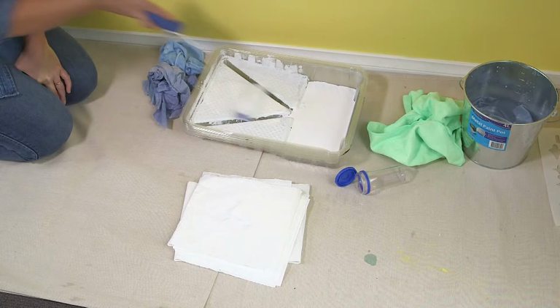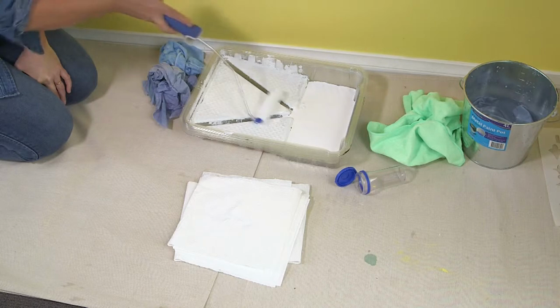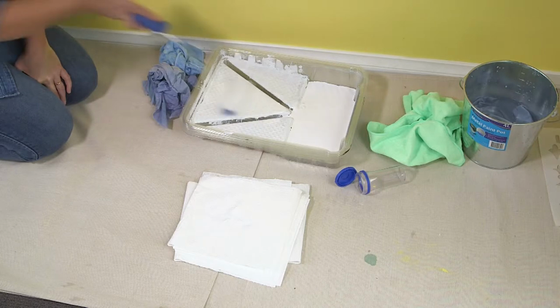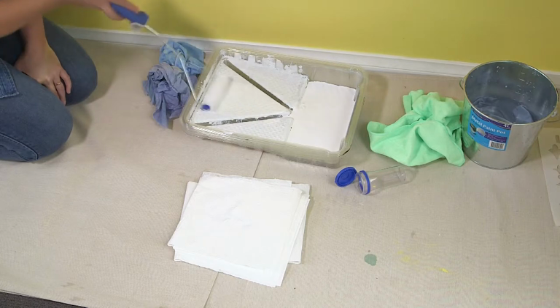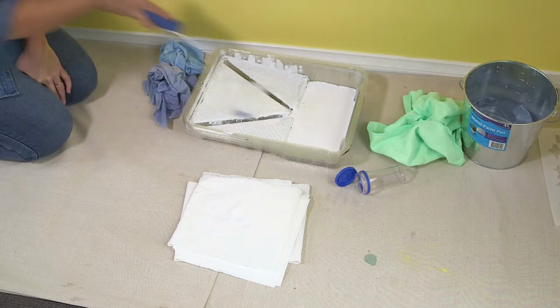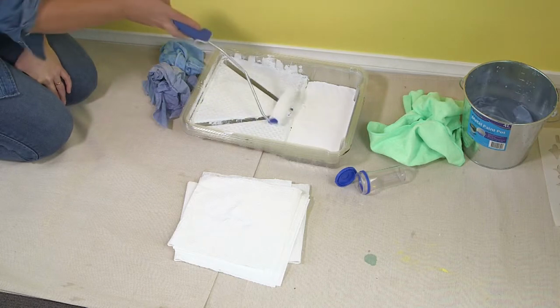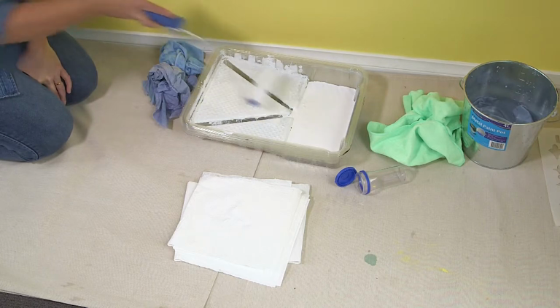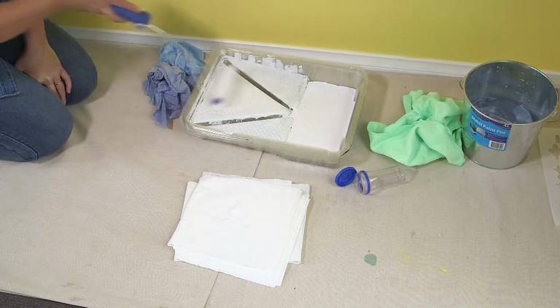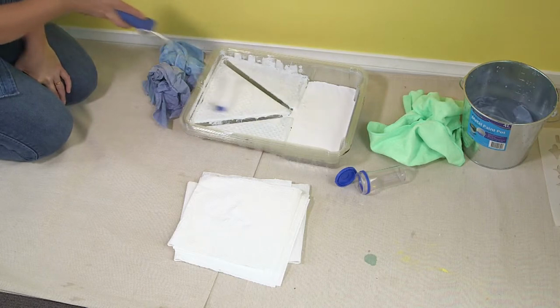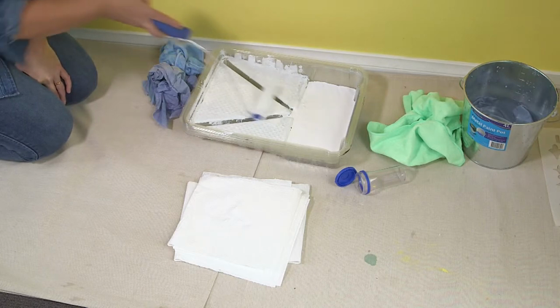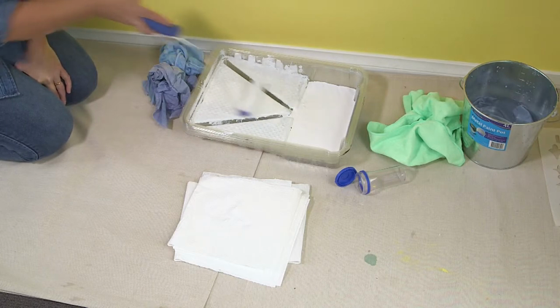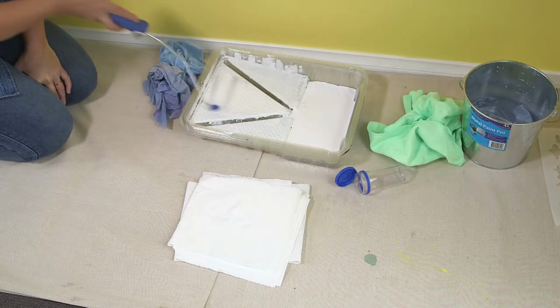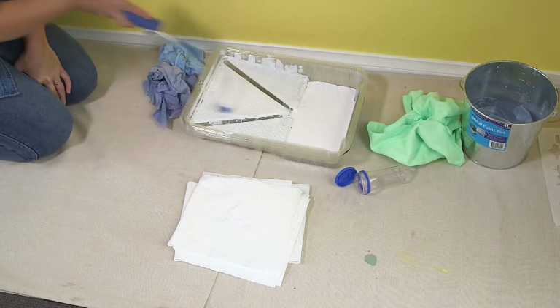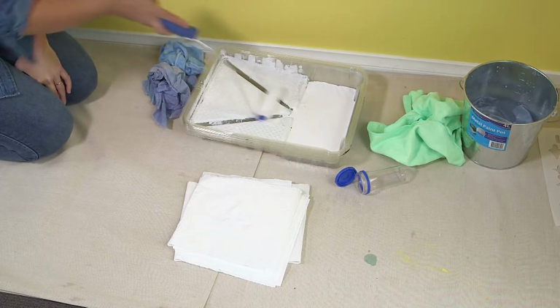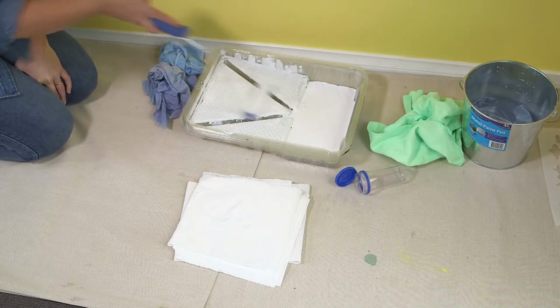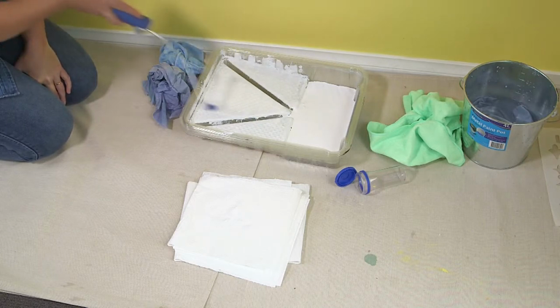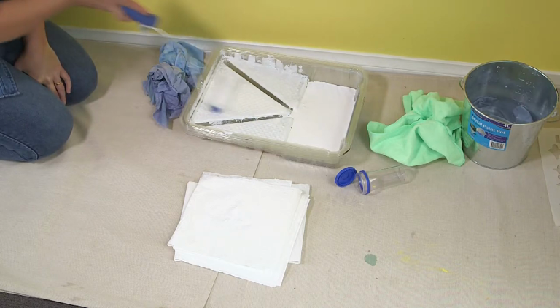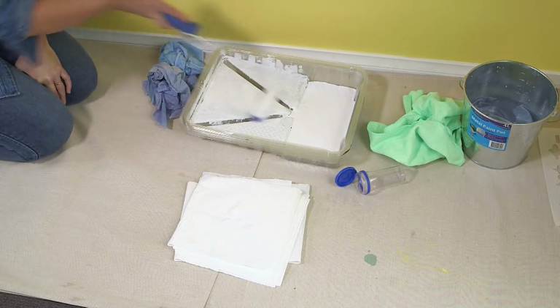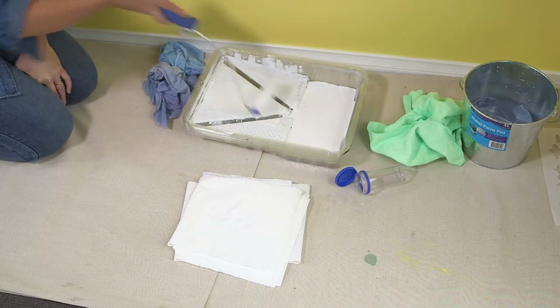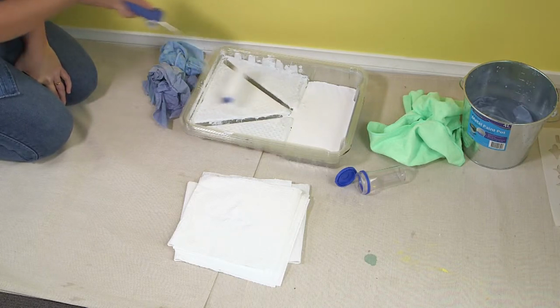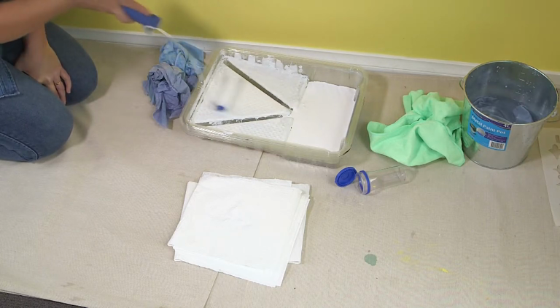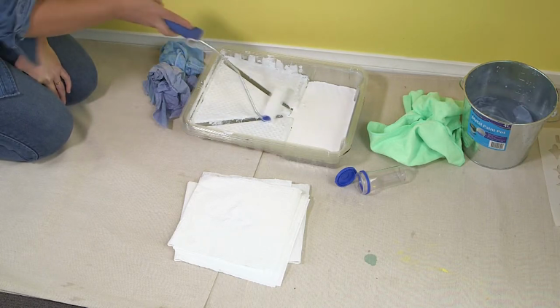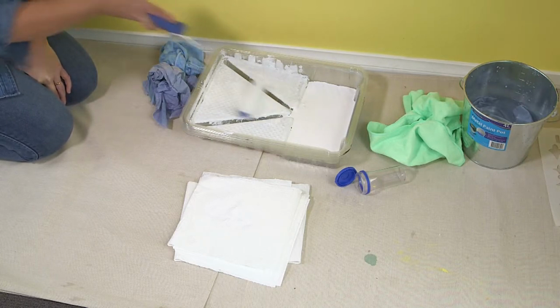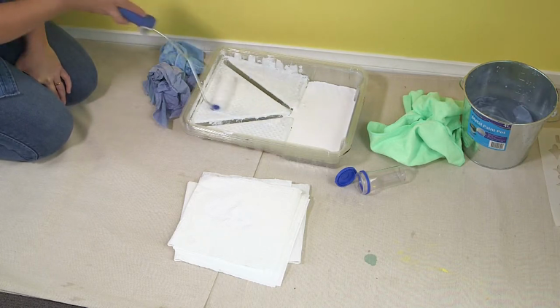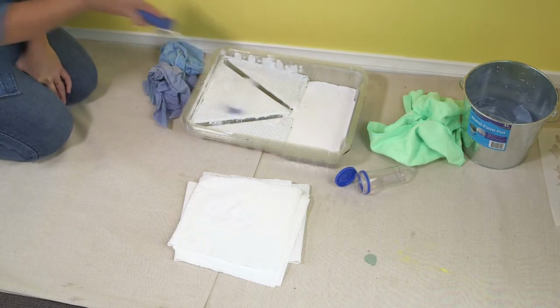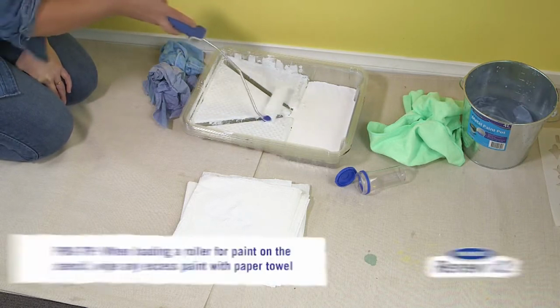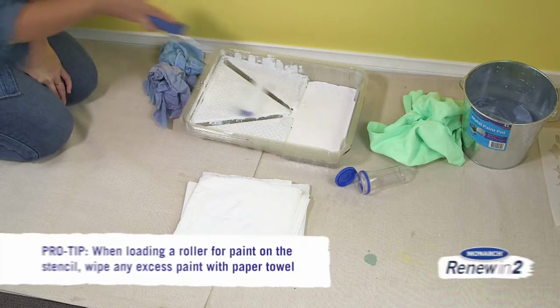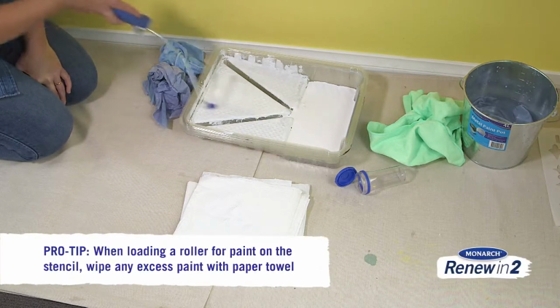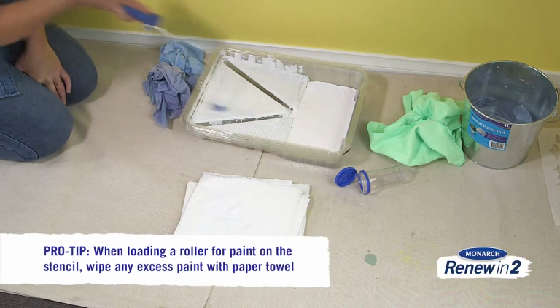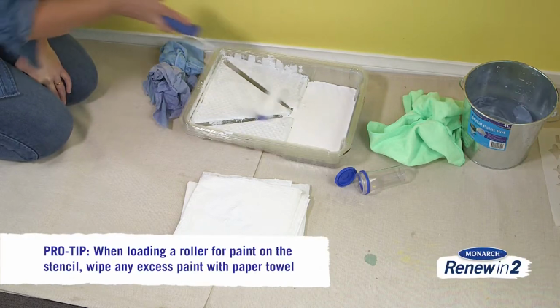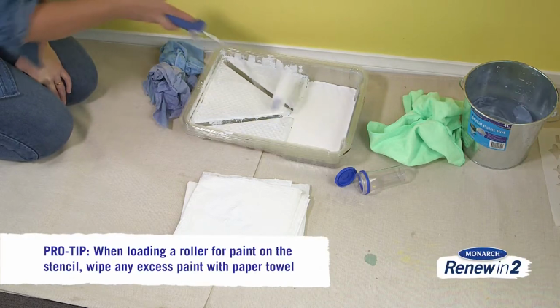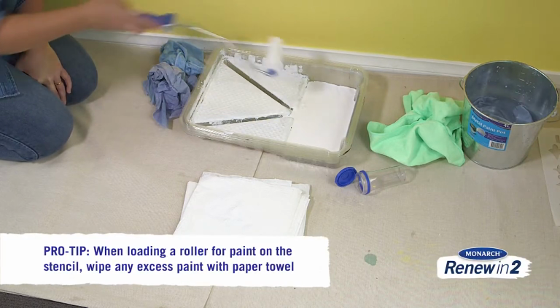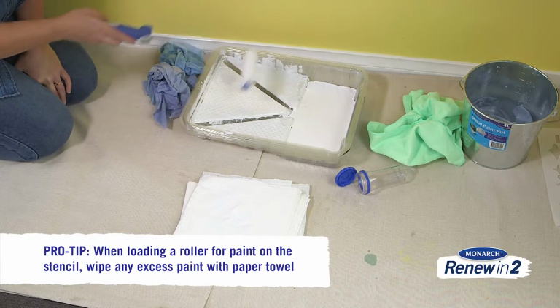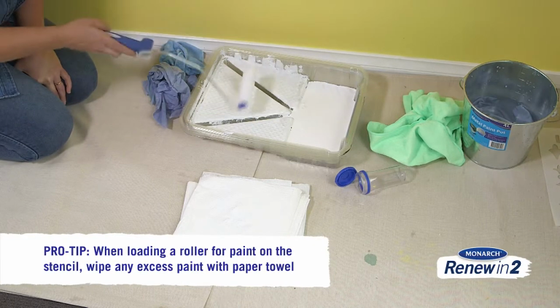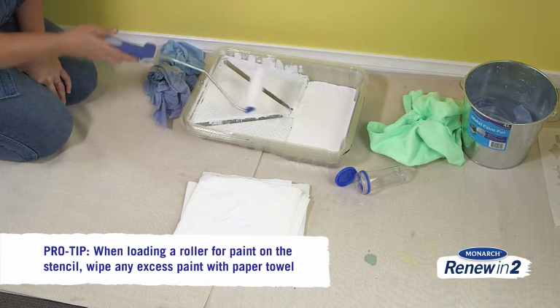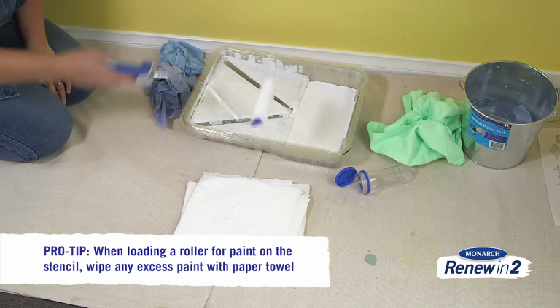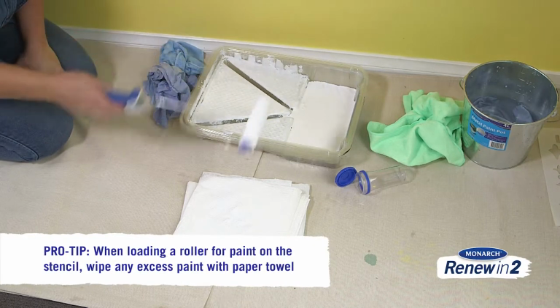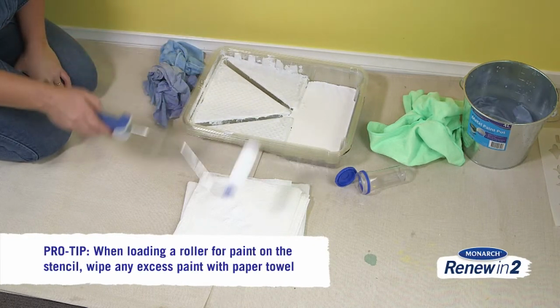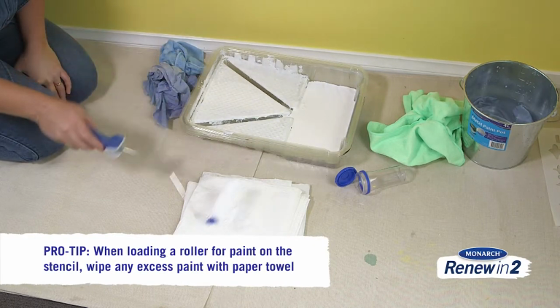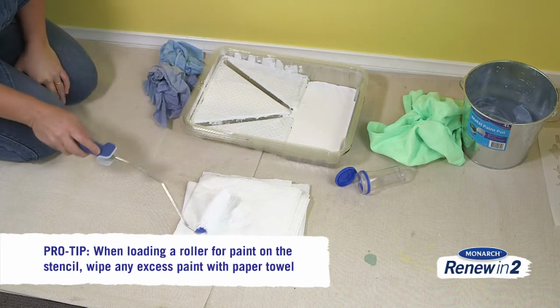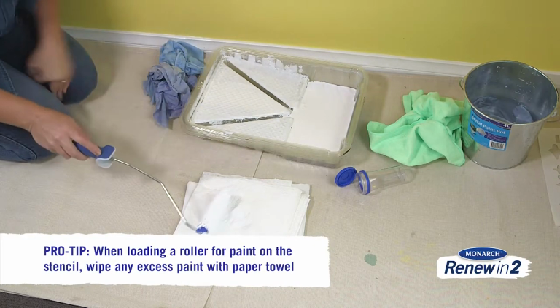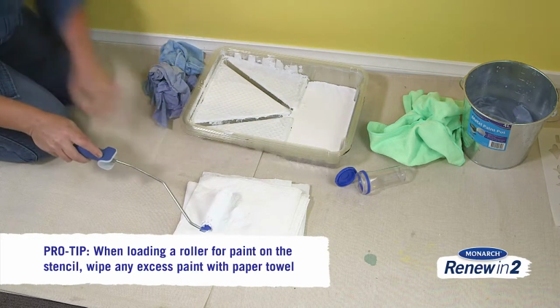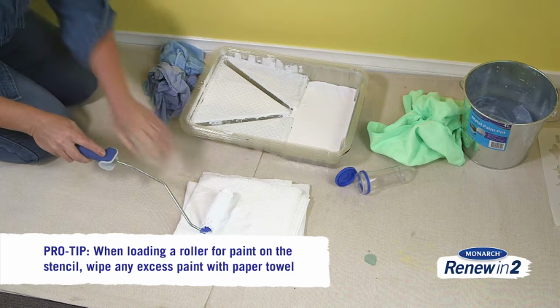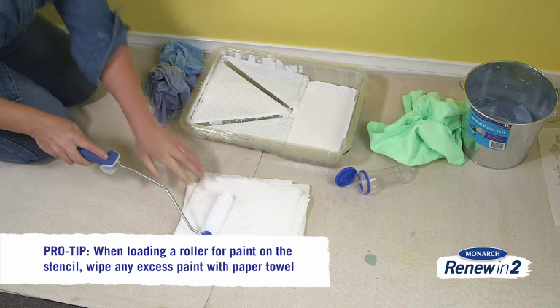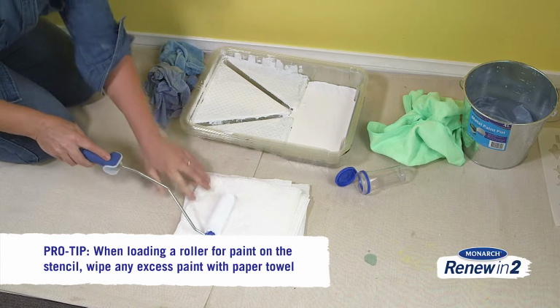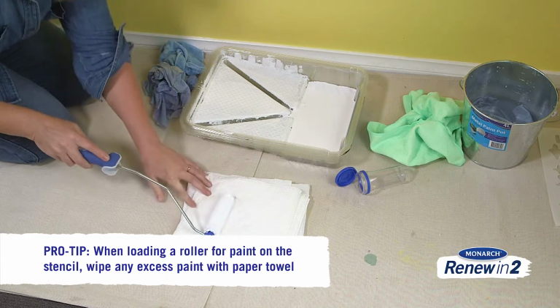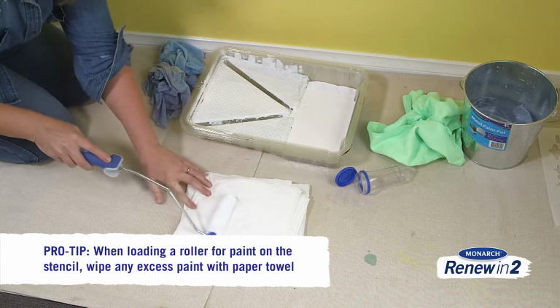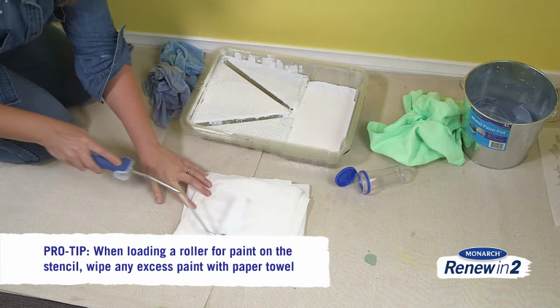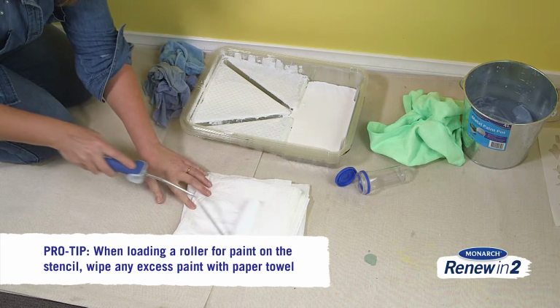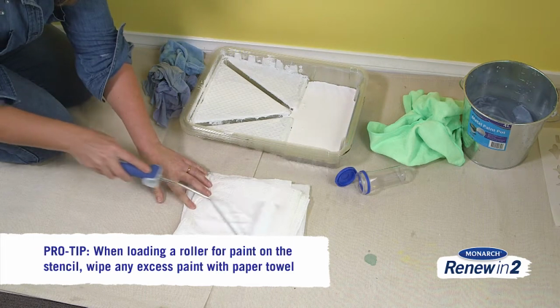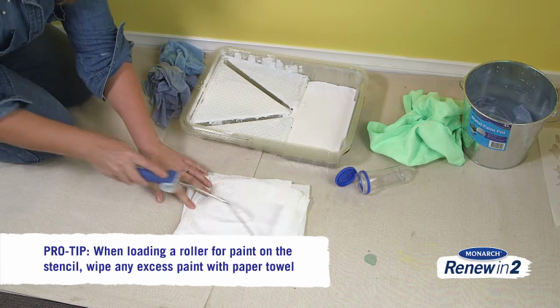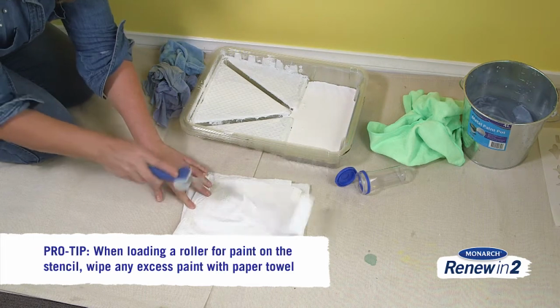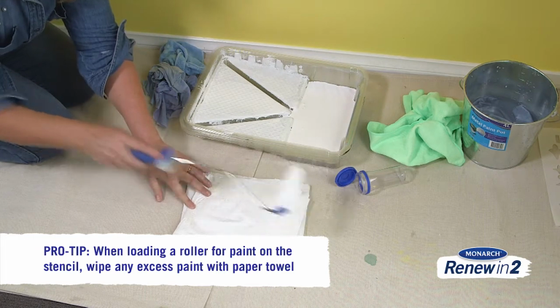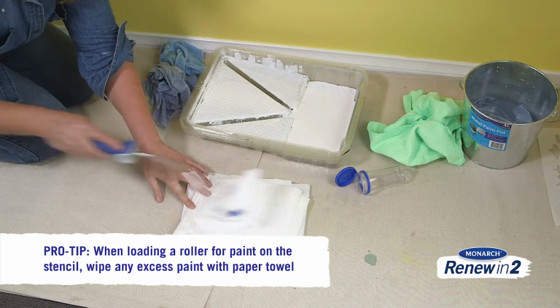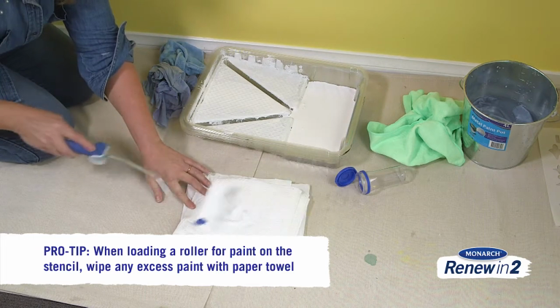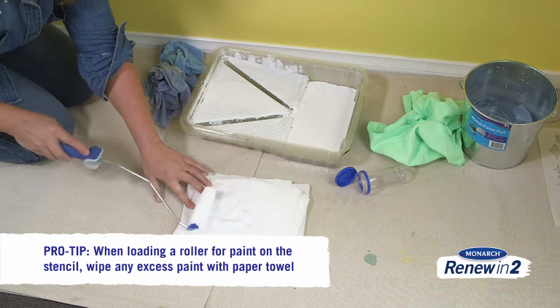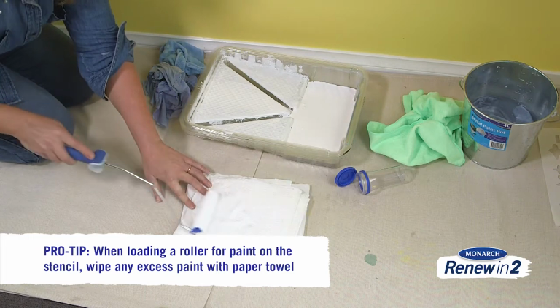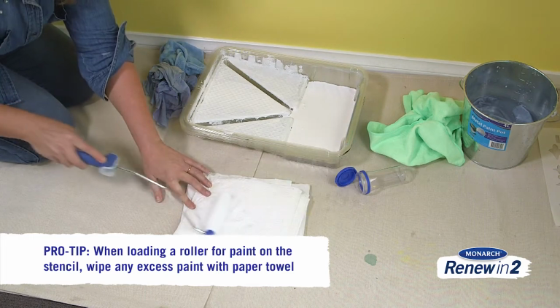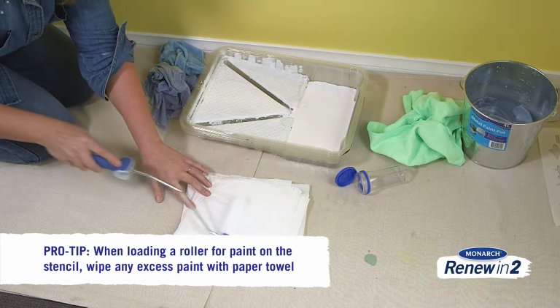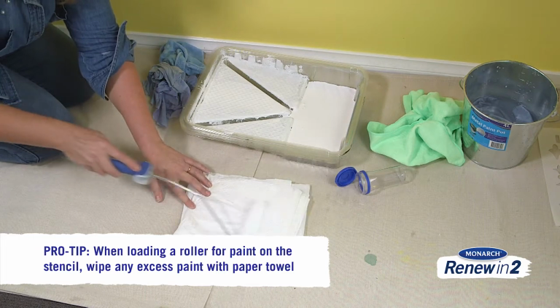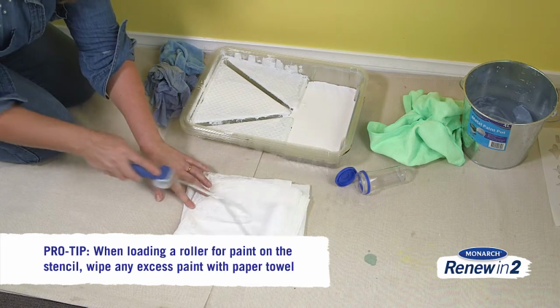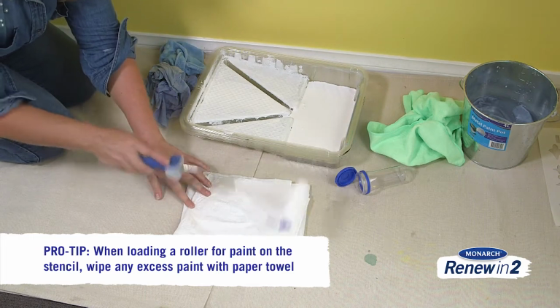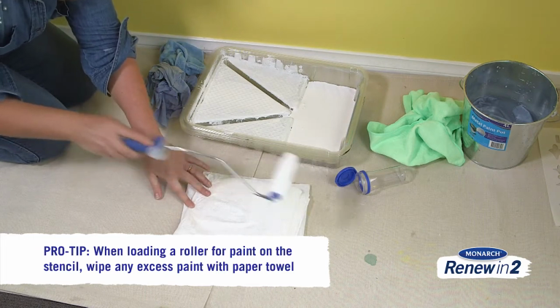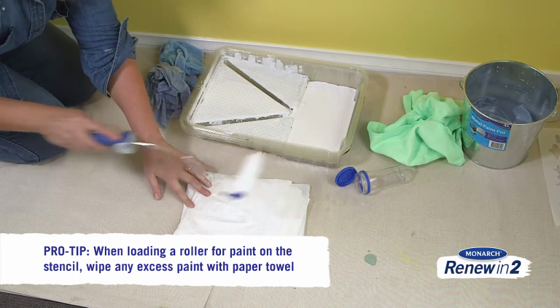The trick with stenciling is to load a roller lightly with paint, then wipe off any excess on a paper towel before applying it to the stencil.